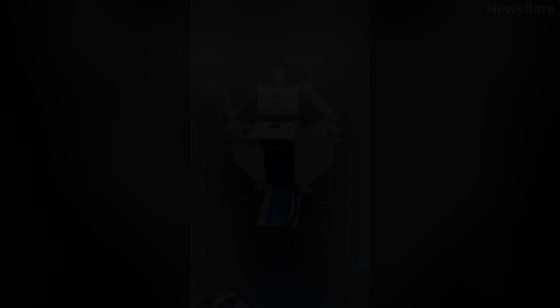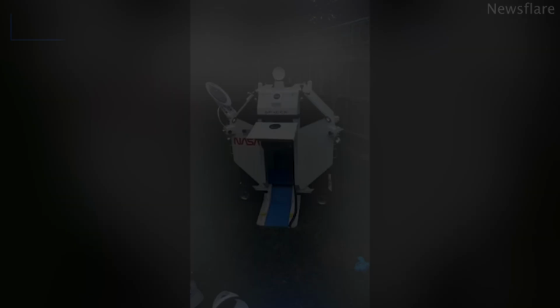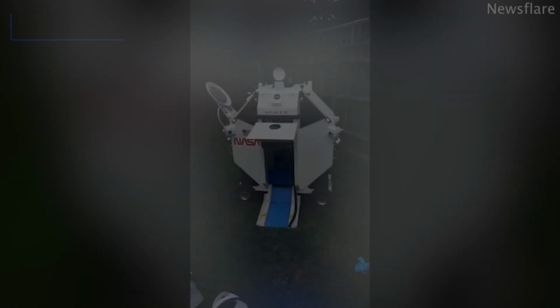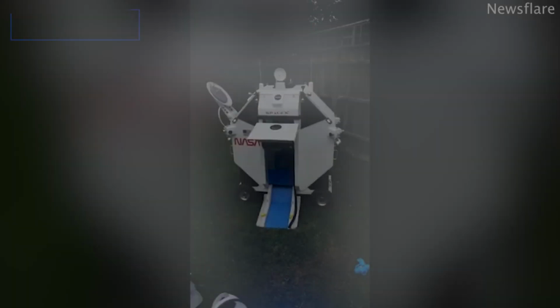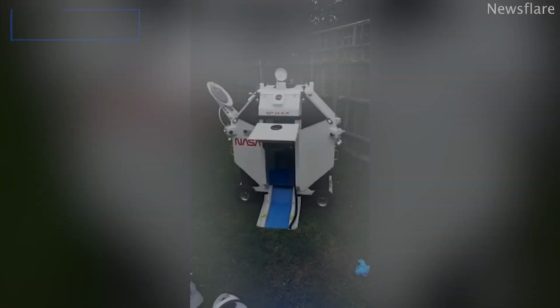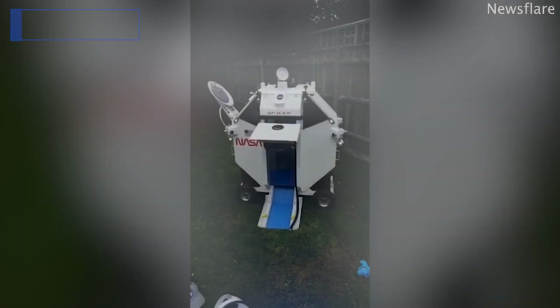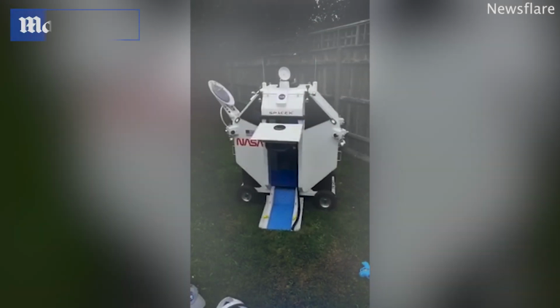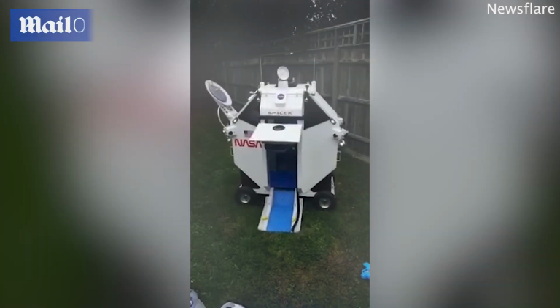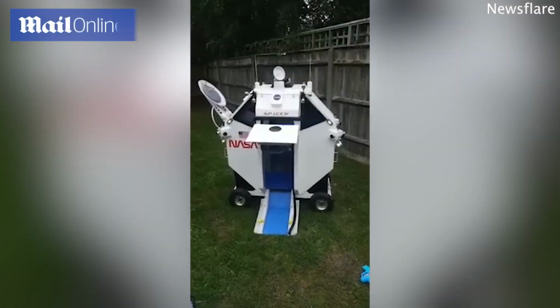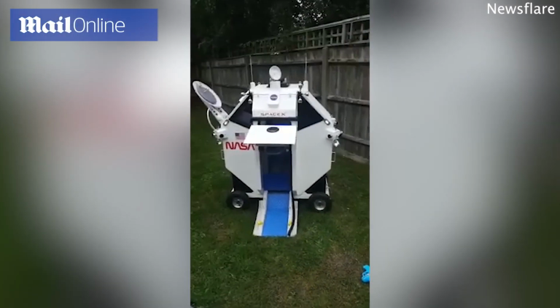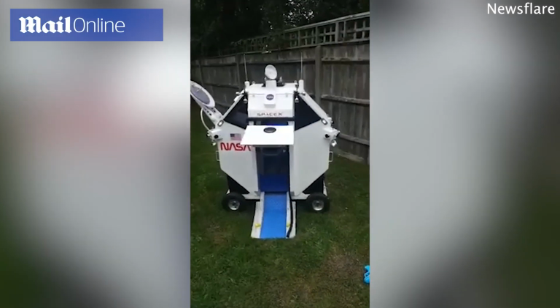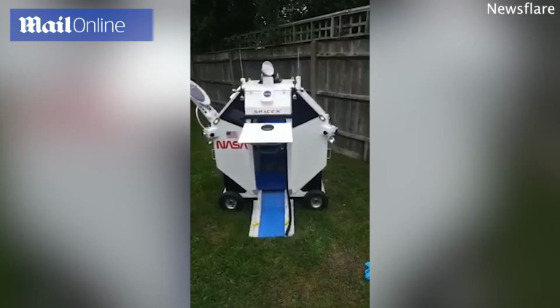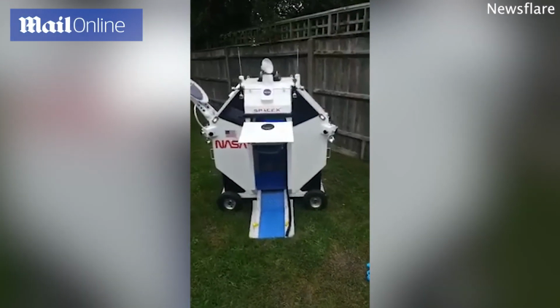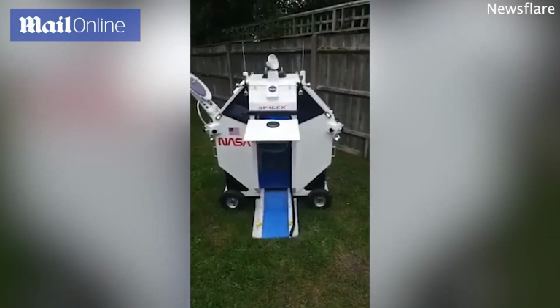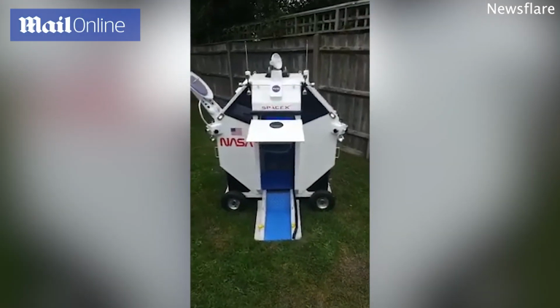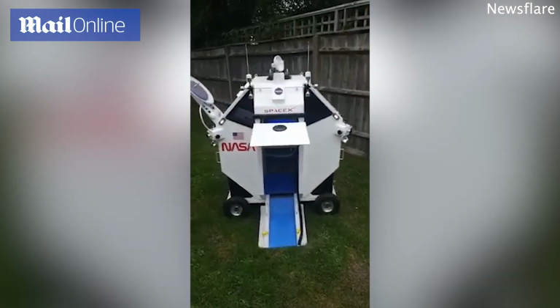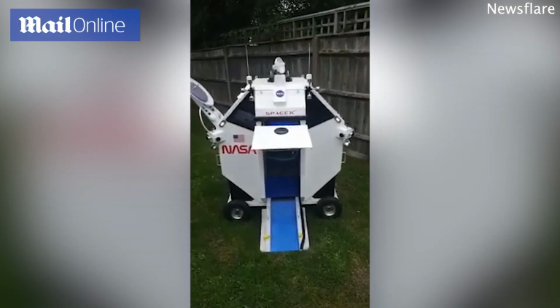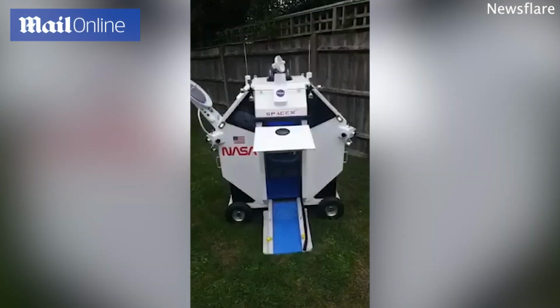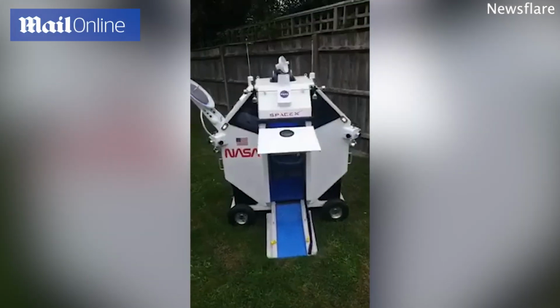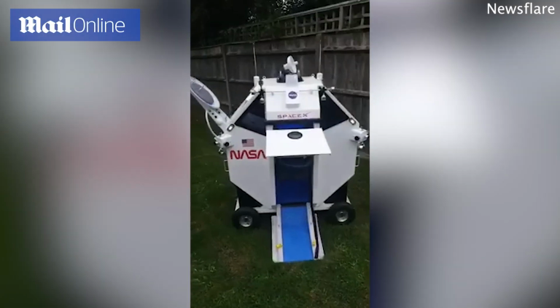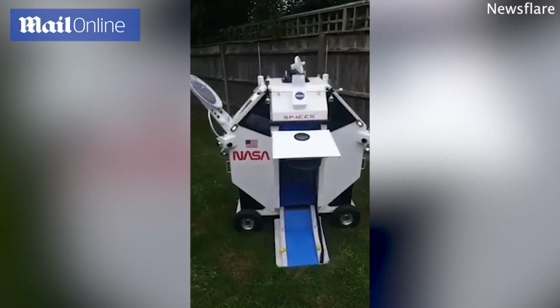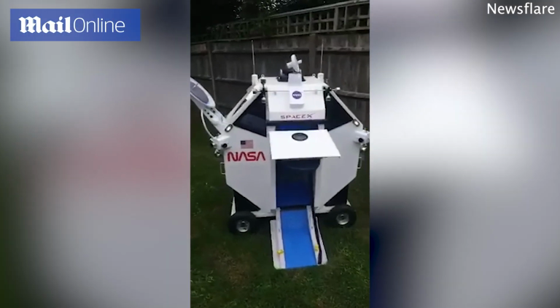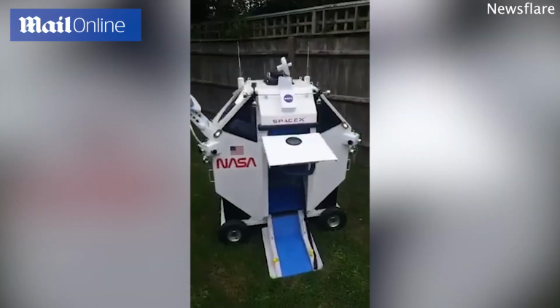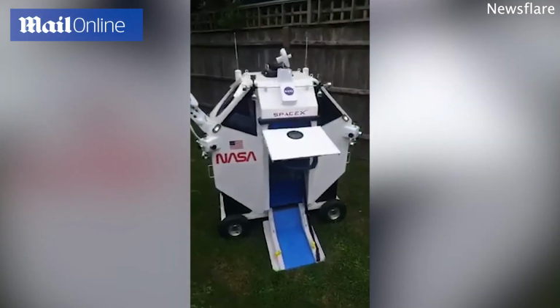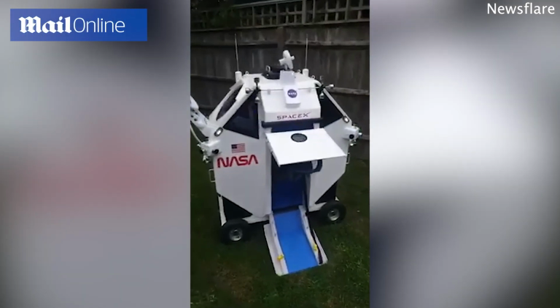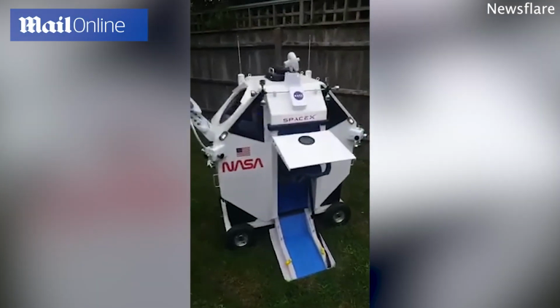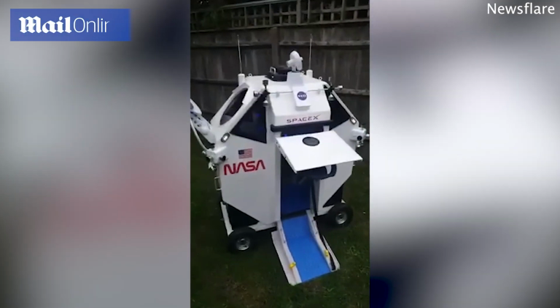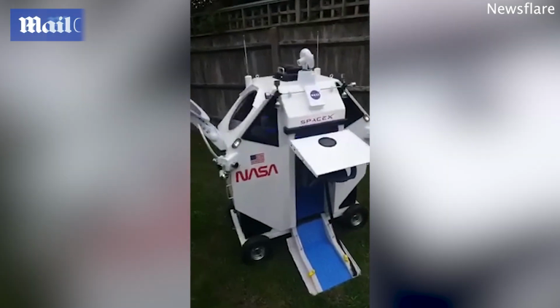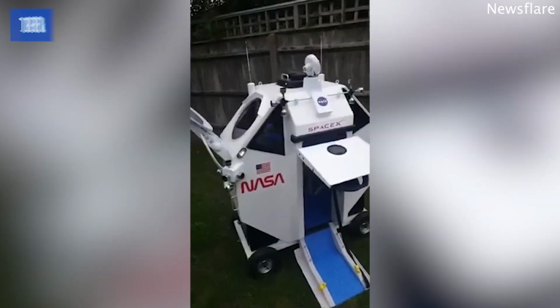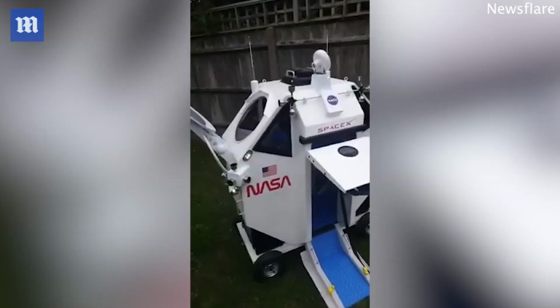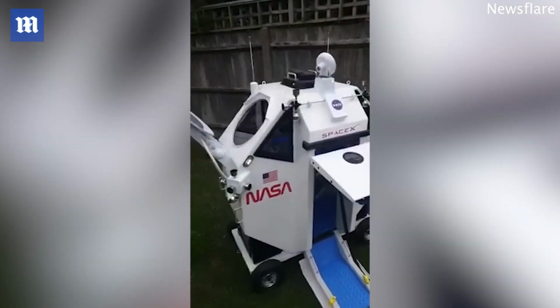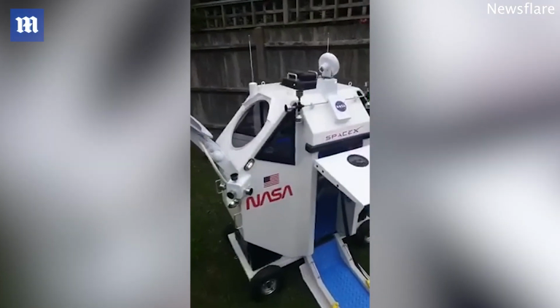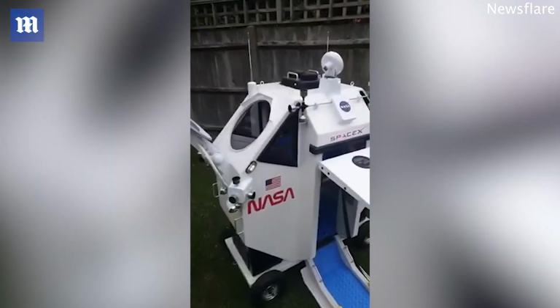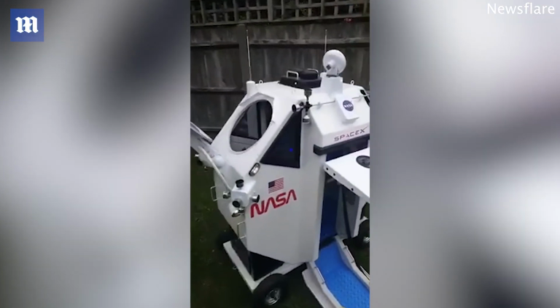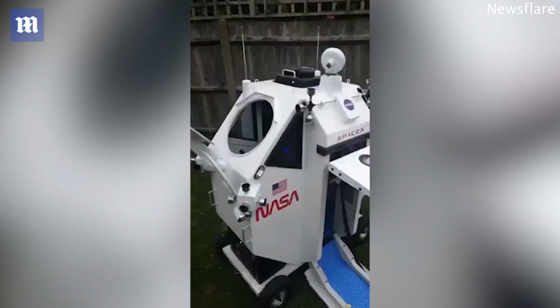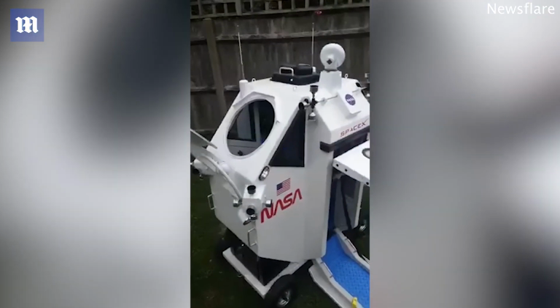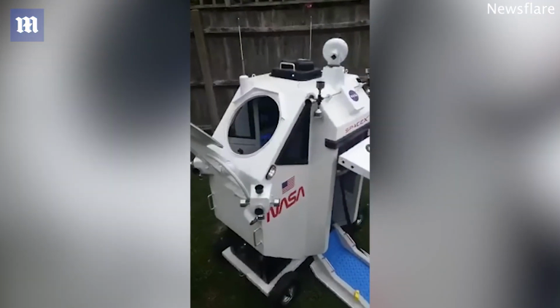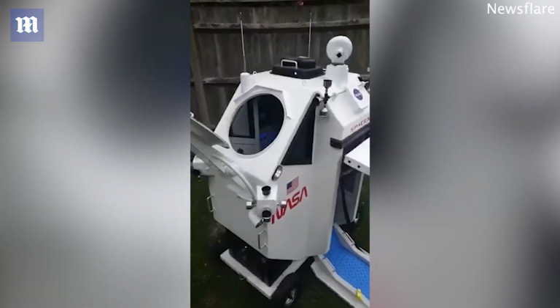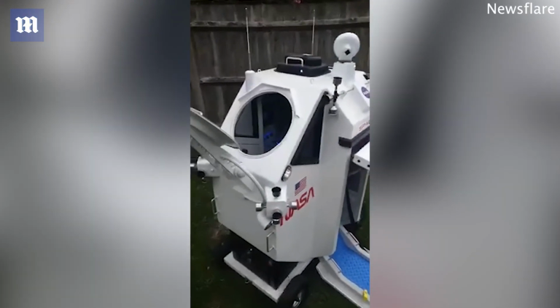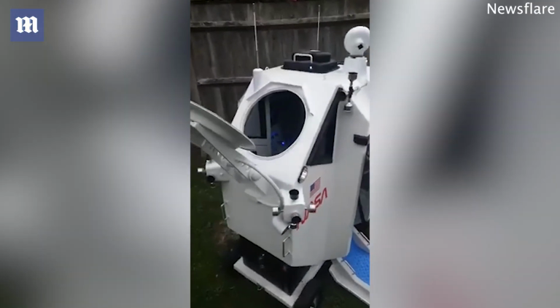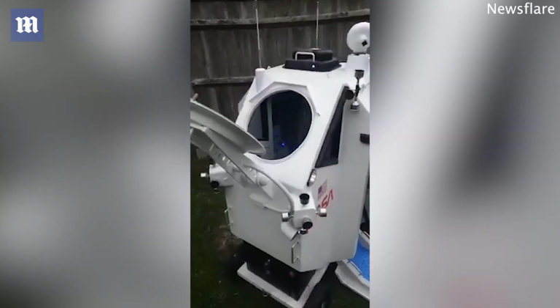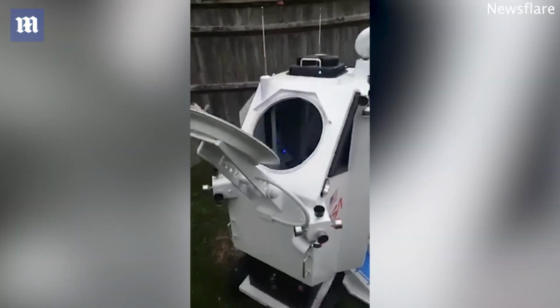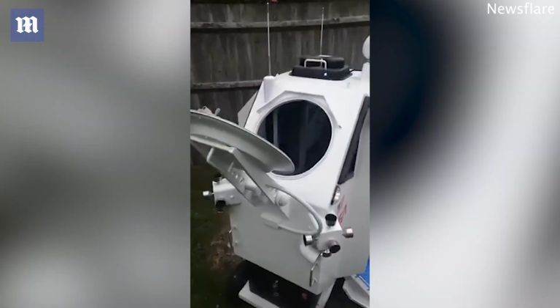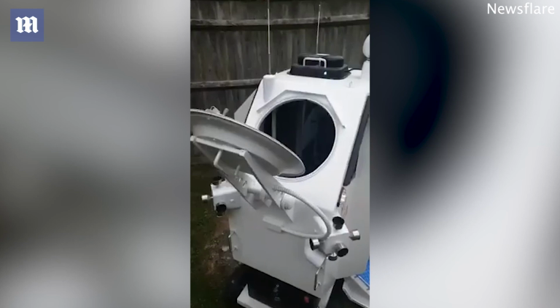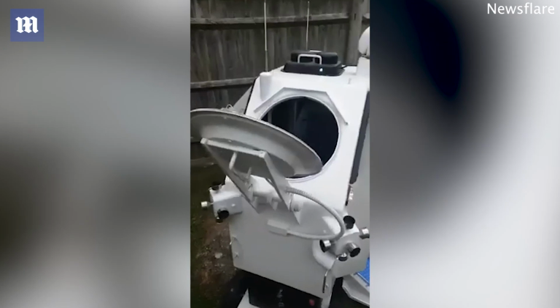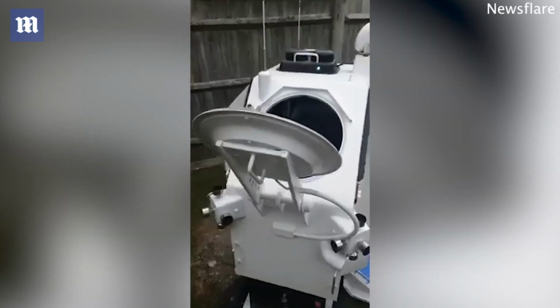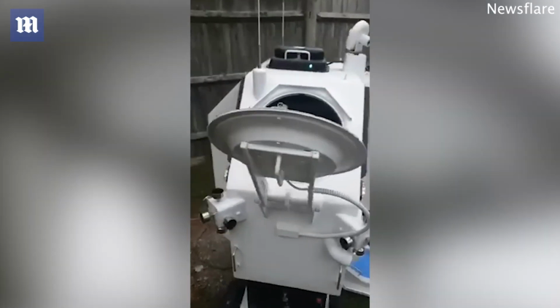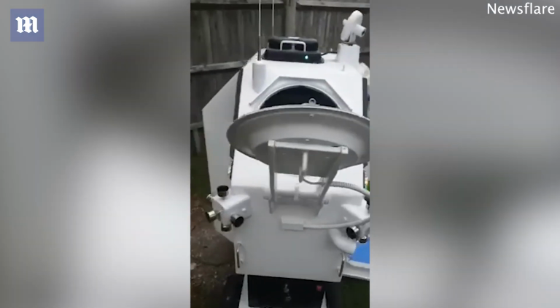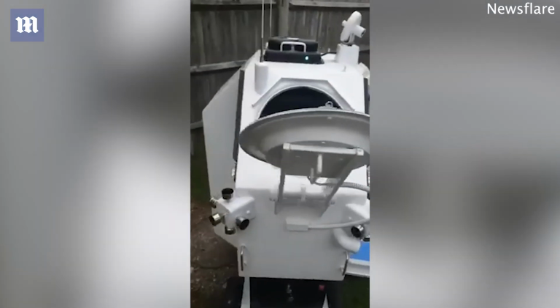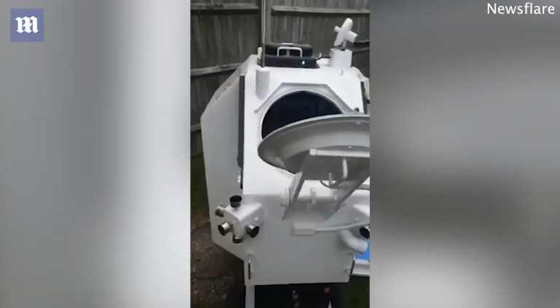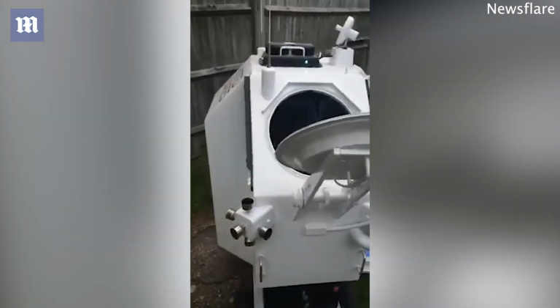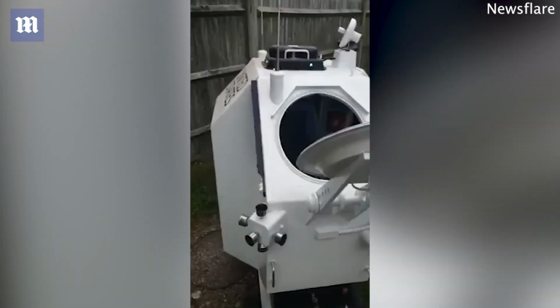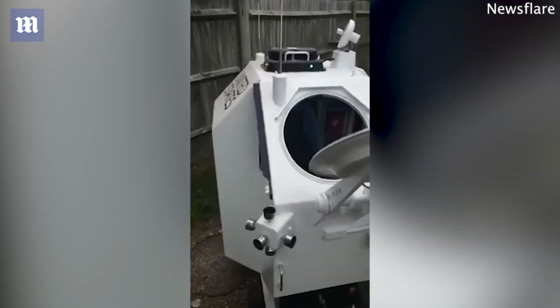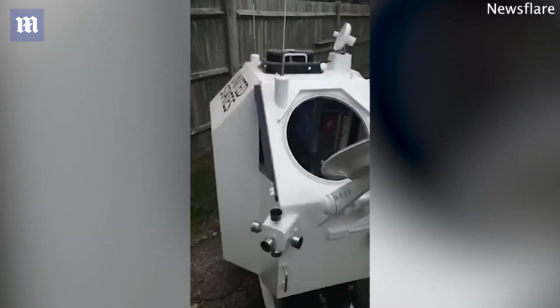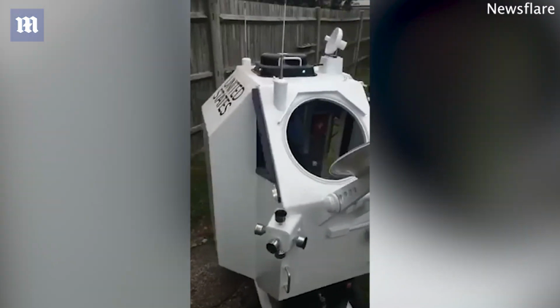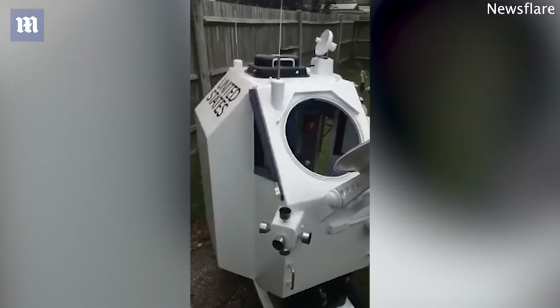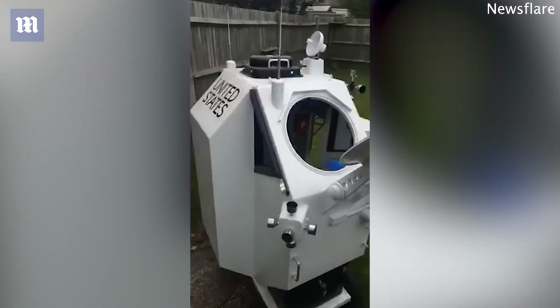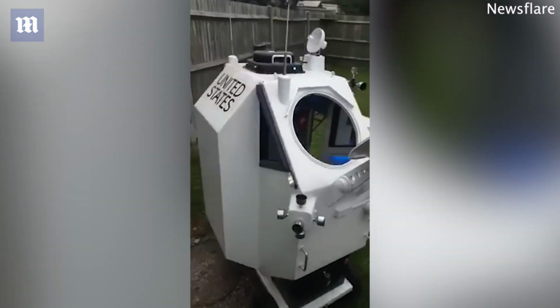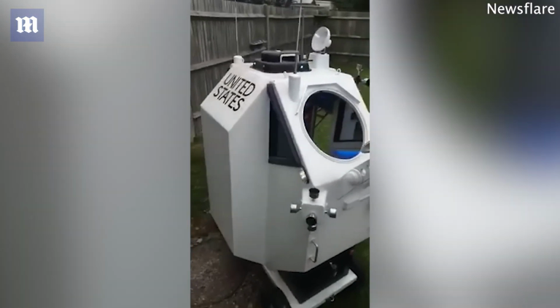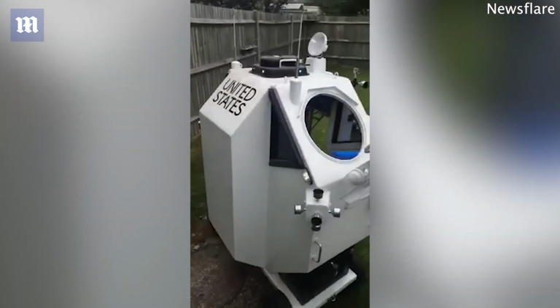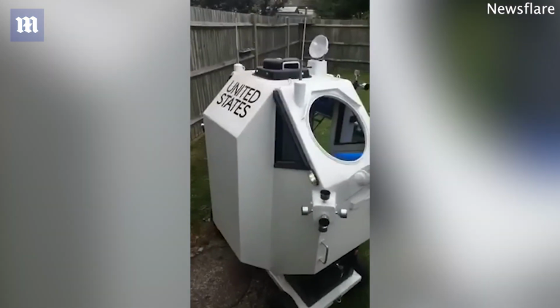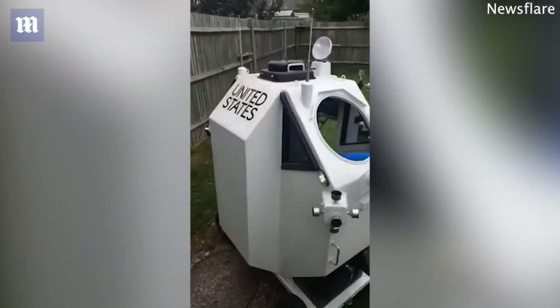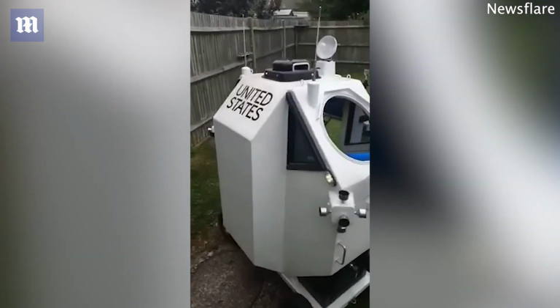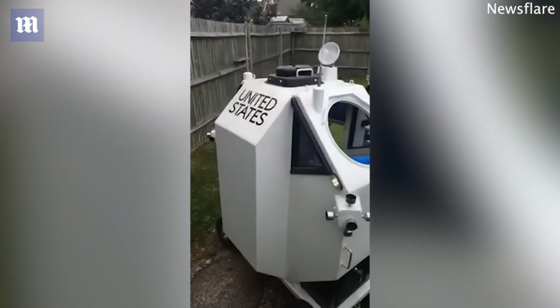Thought I'd put this video on here — what Kate's dad's made in his shed: this space shuttle.